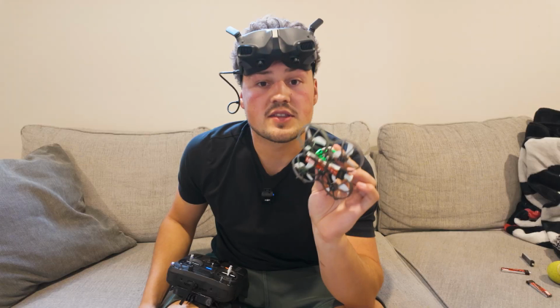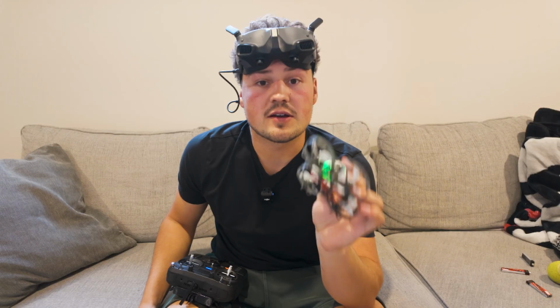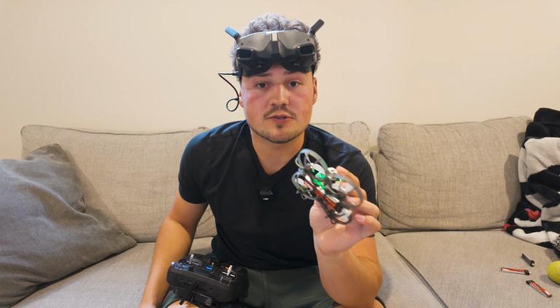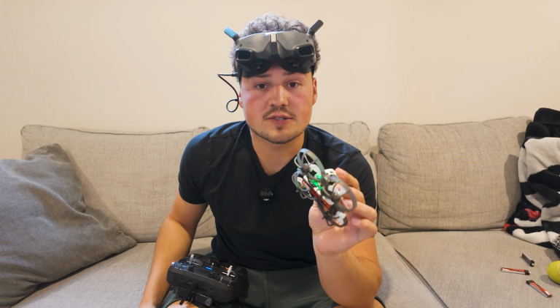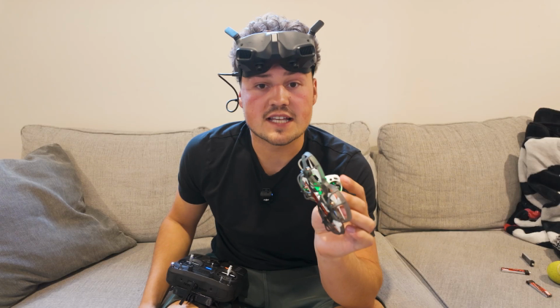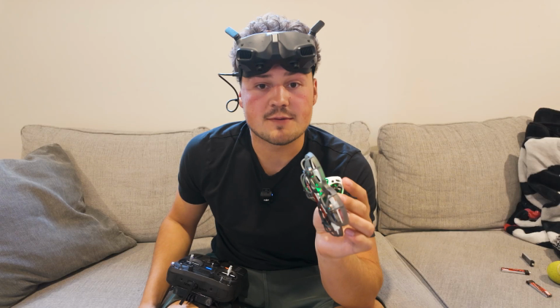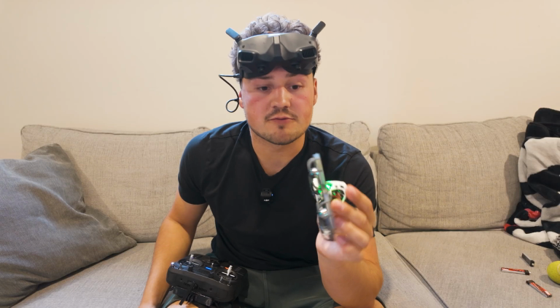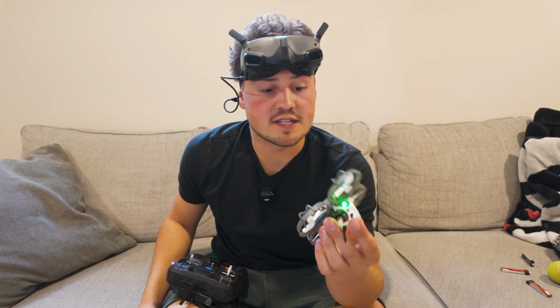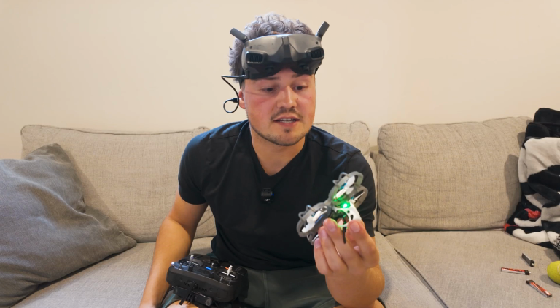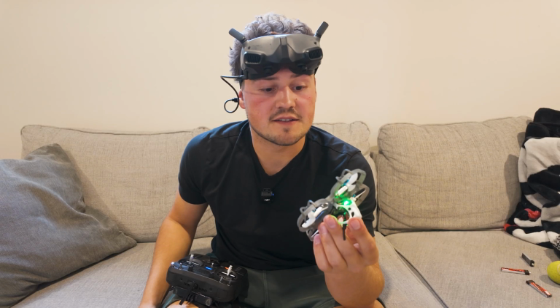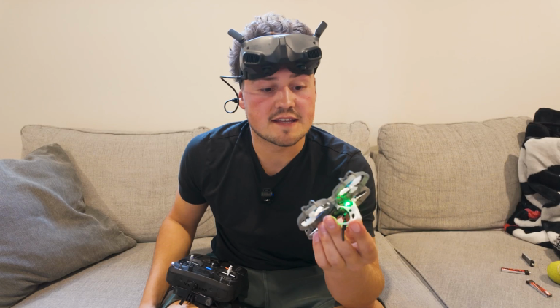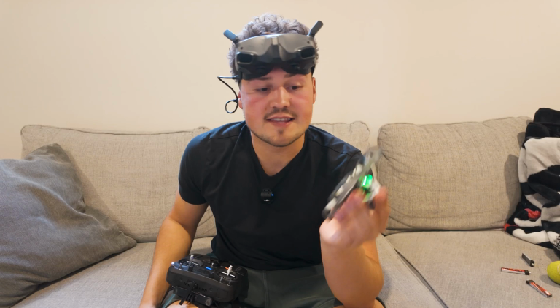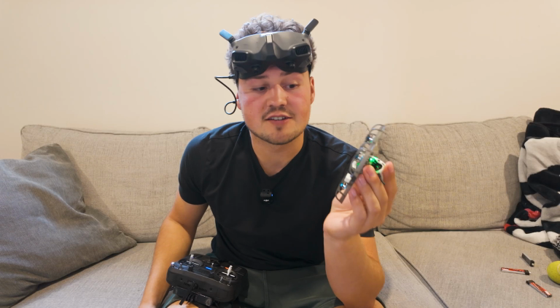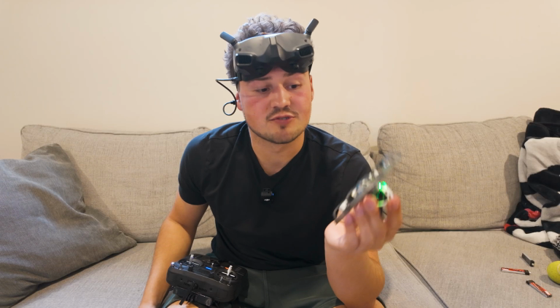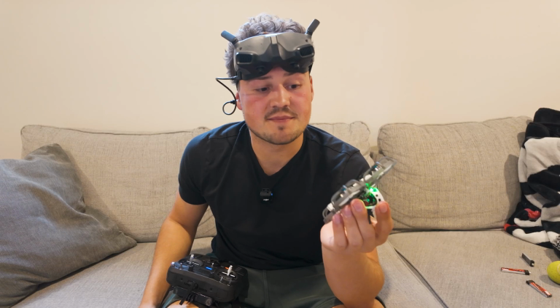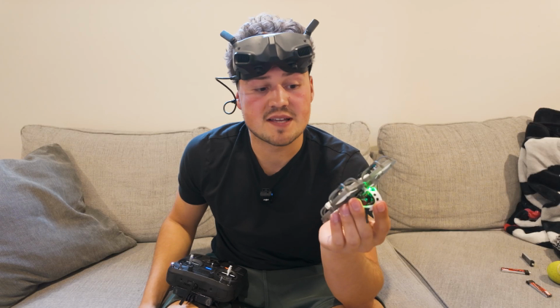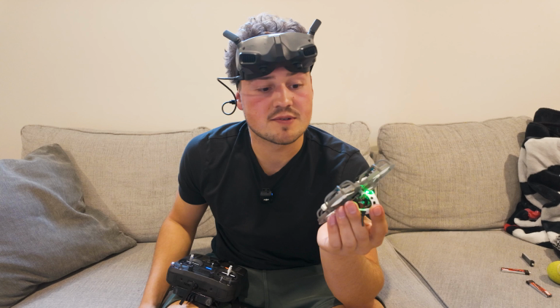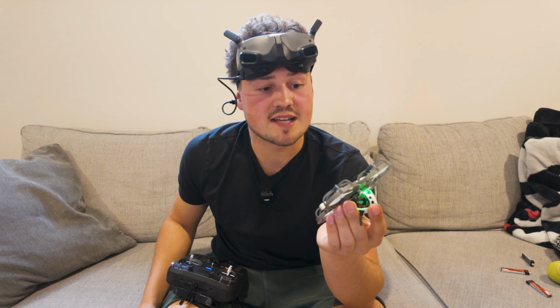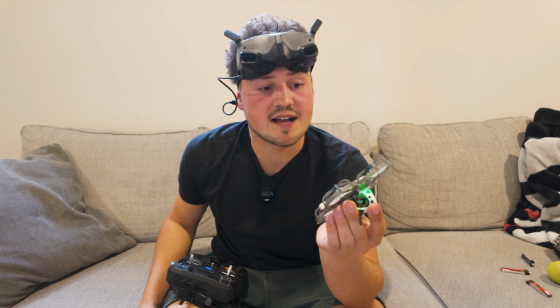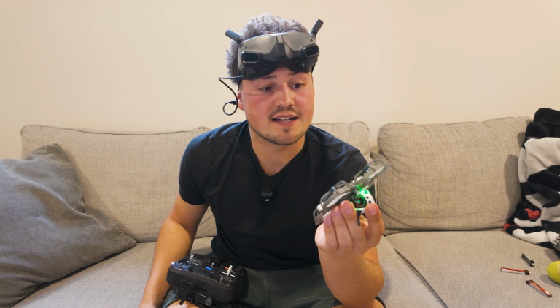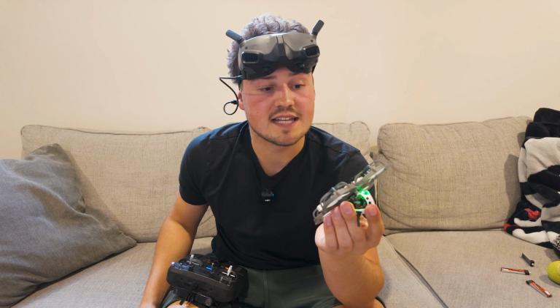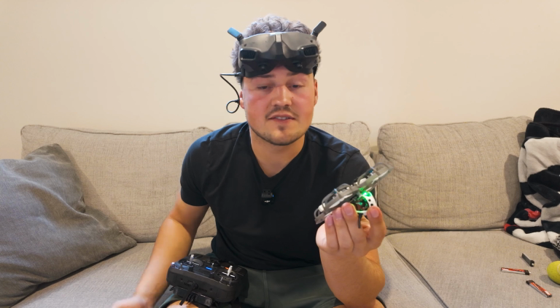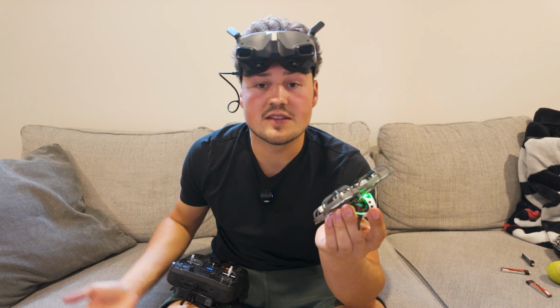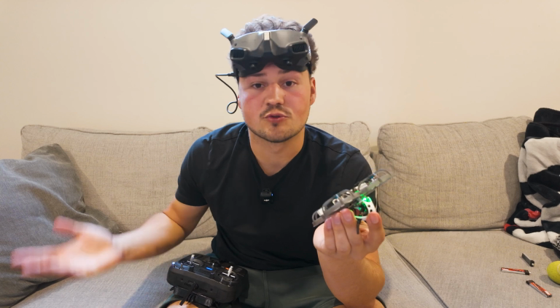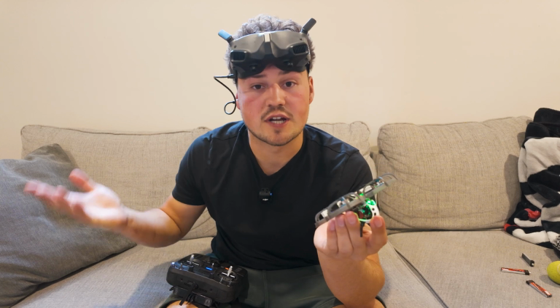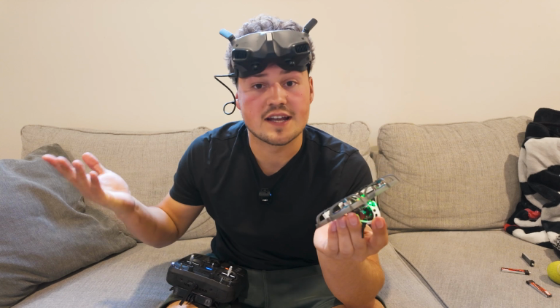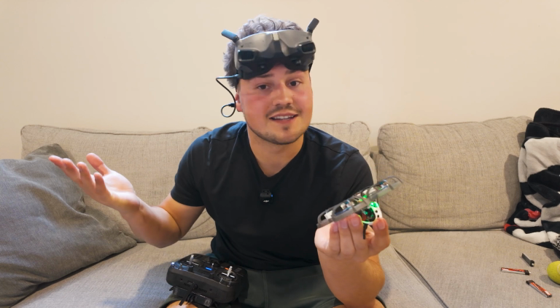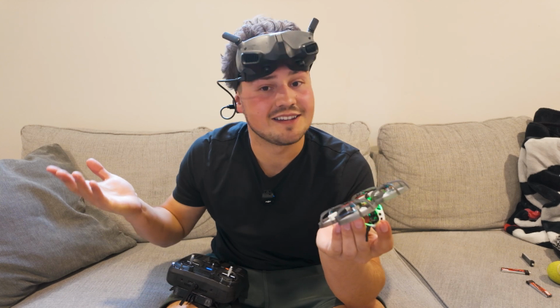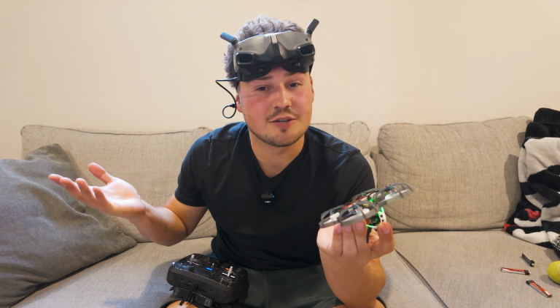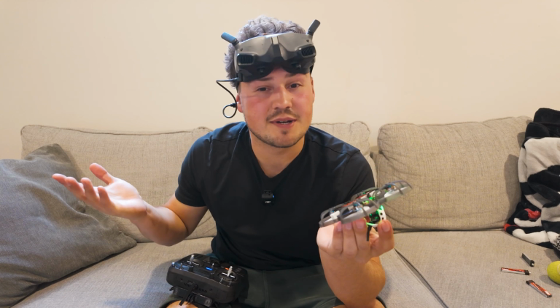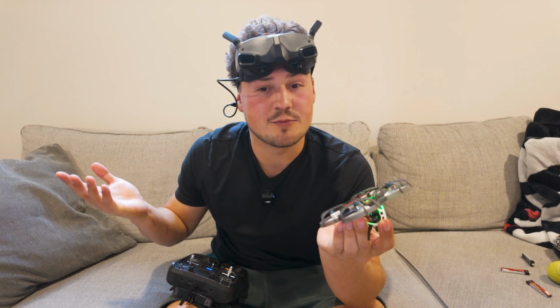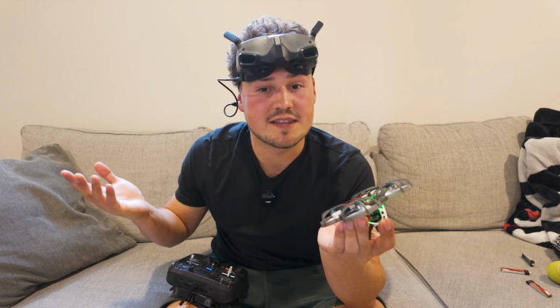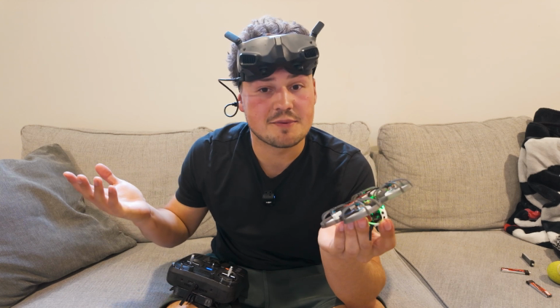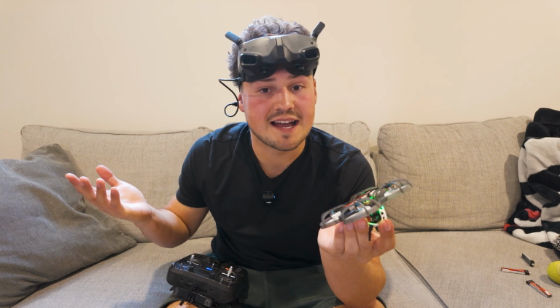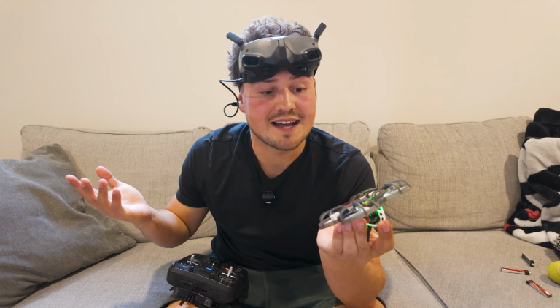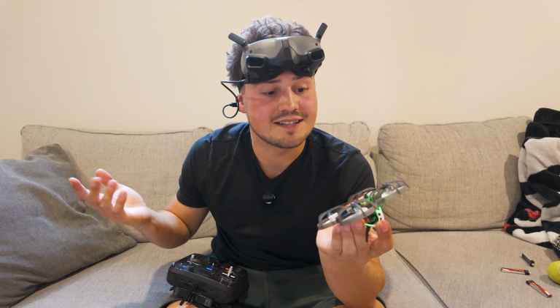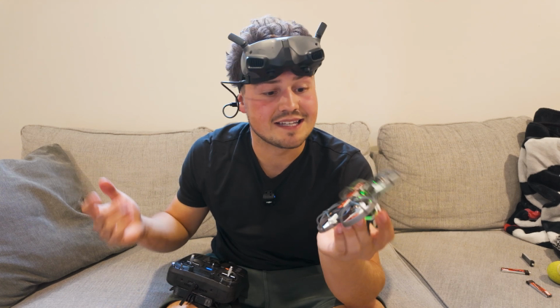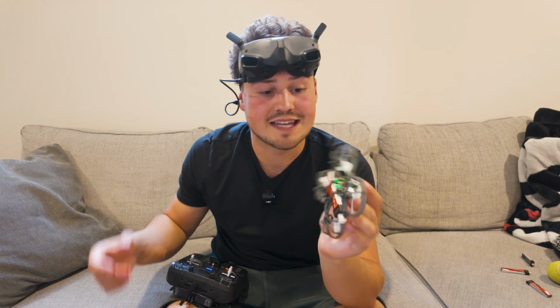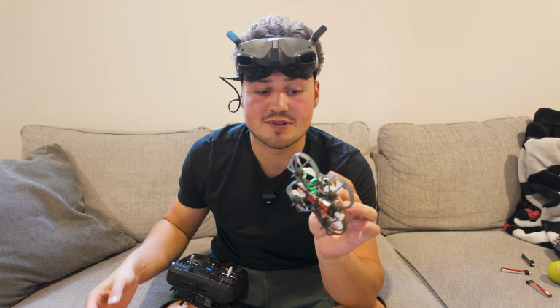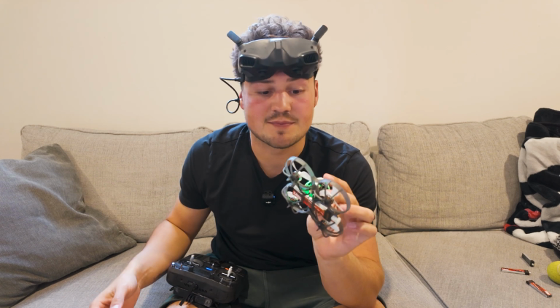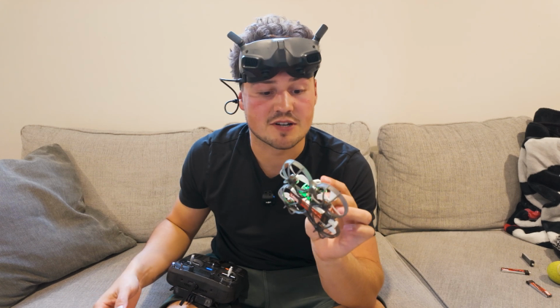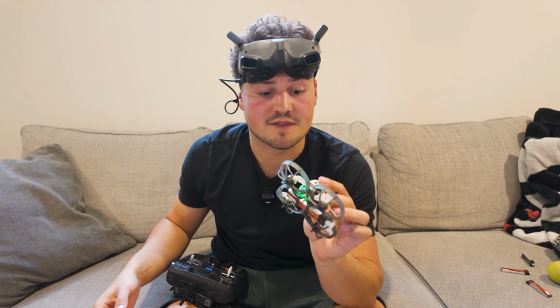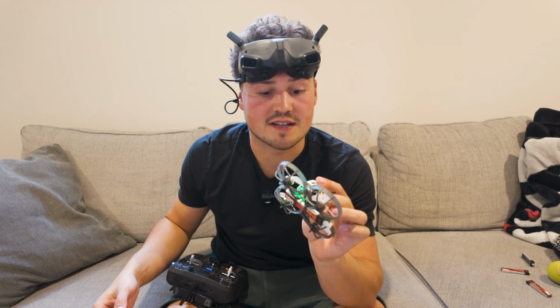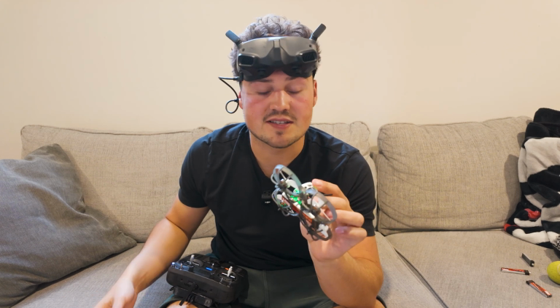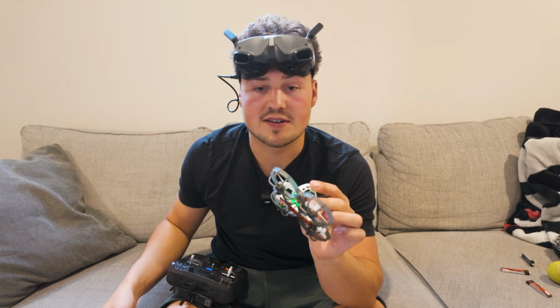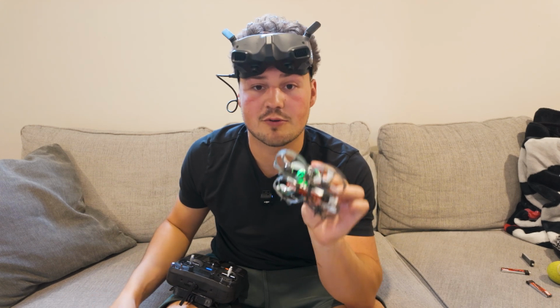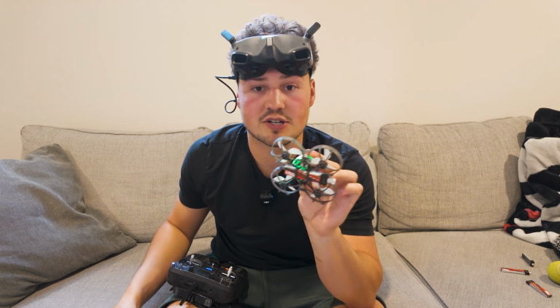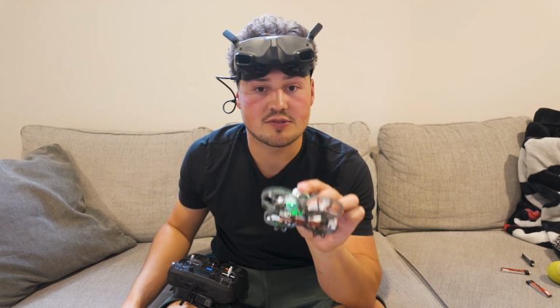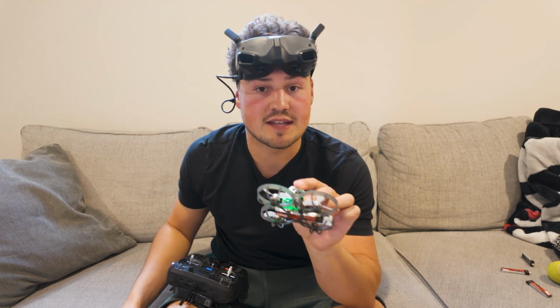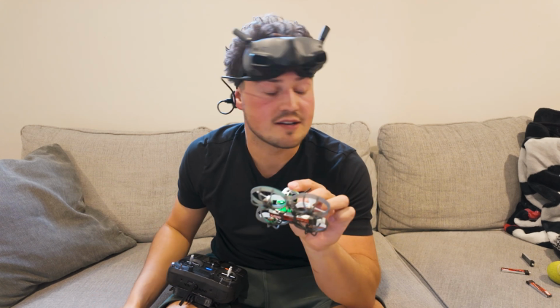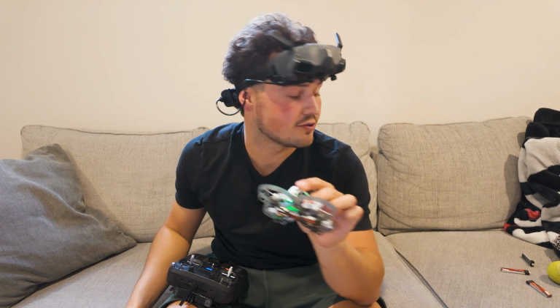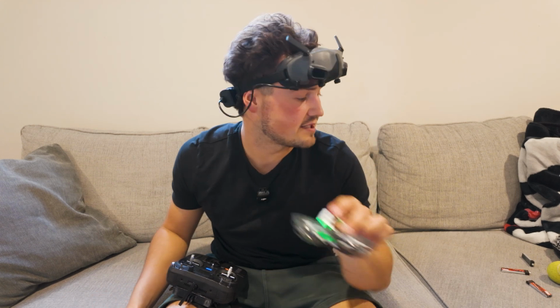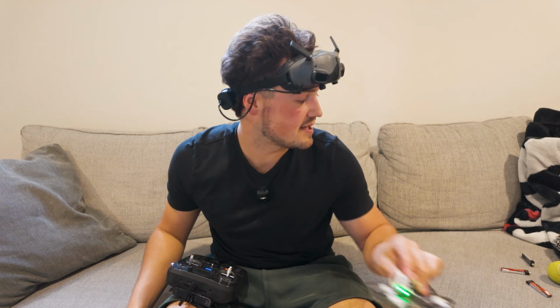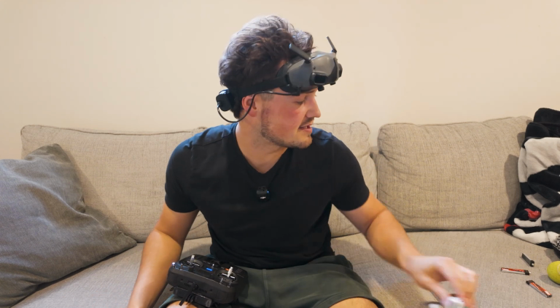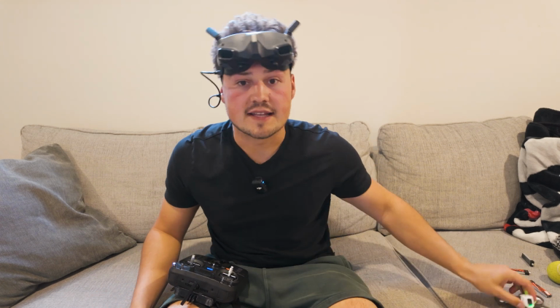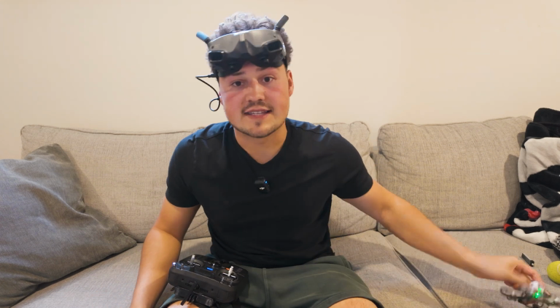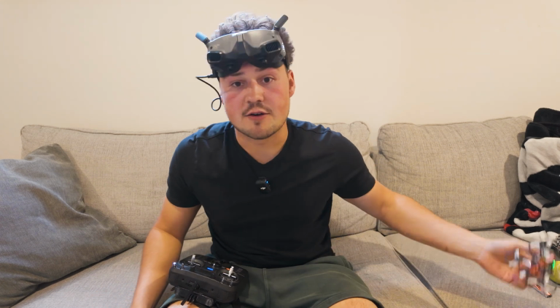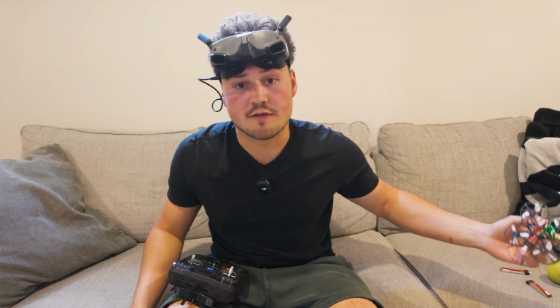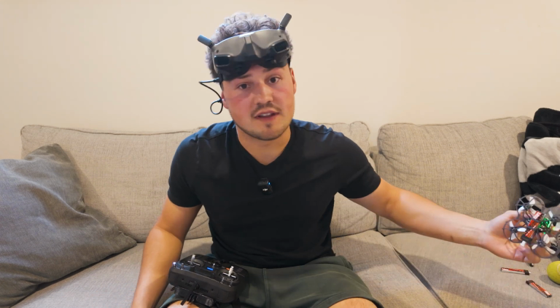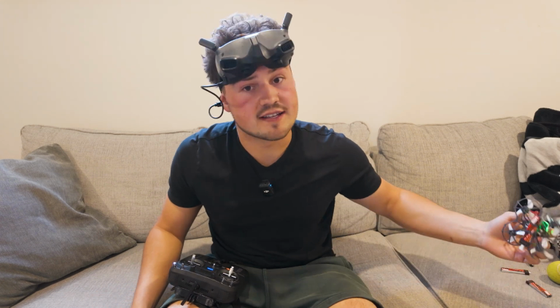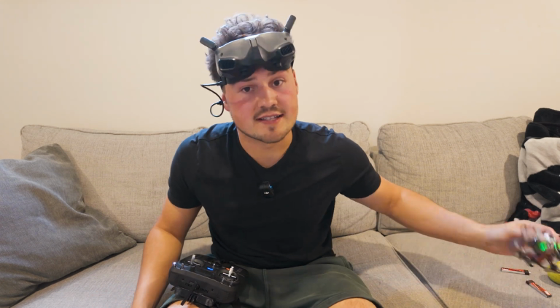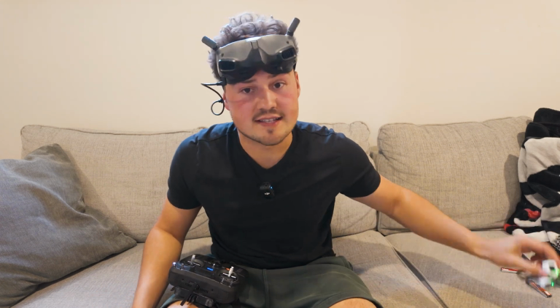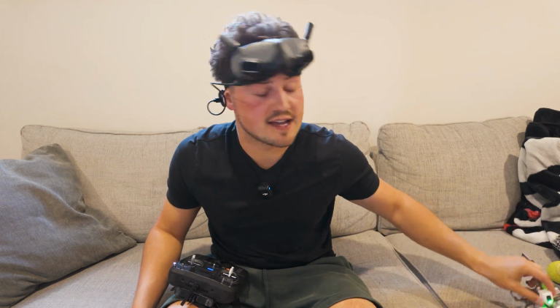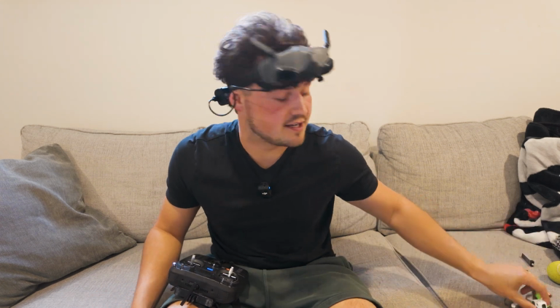Got more water coming down, so we're going to call that quits for today and go do an indoor flight test. The outdoor test went really well — this thing rips outside. Even in the rain and the little bit of wind that we had, it was perfect. So now we're going to do the indoor test and see how it flies inside.